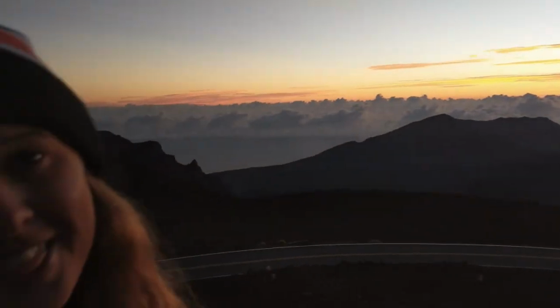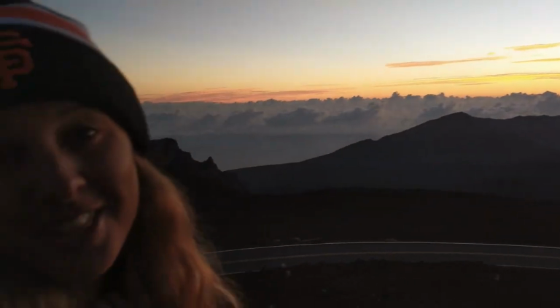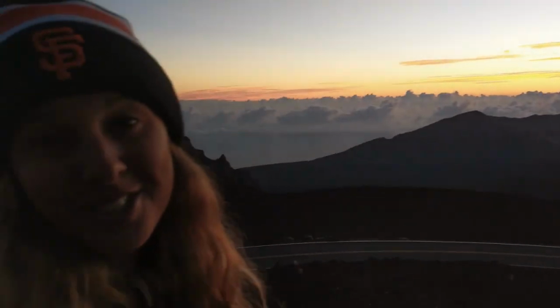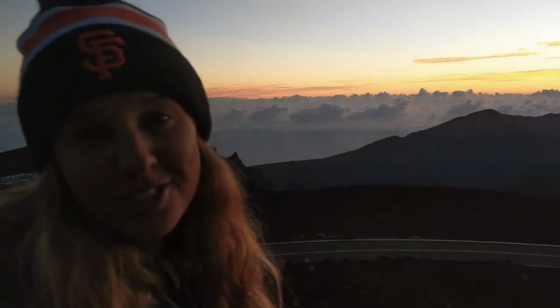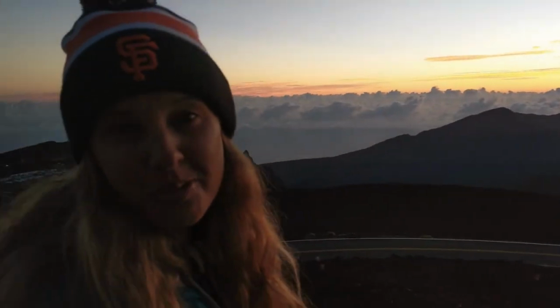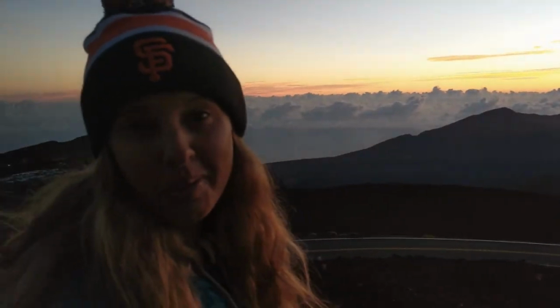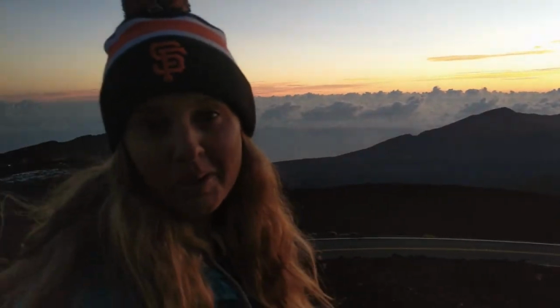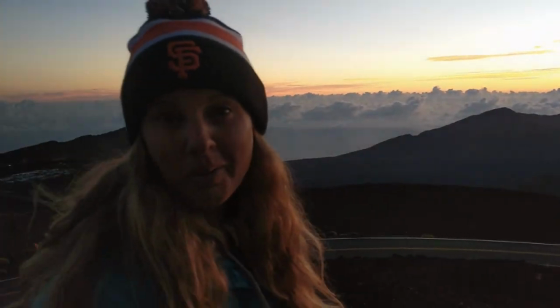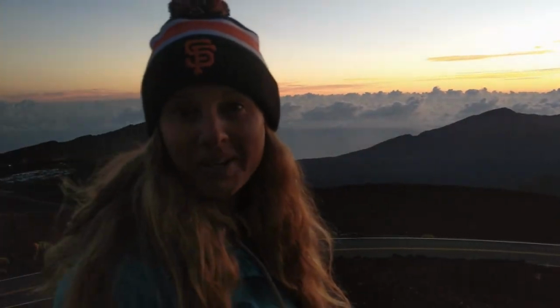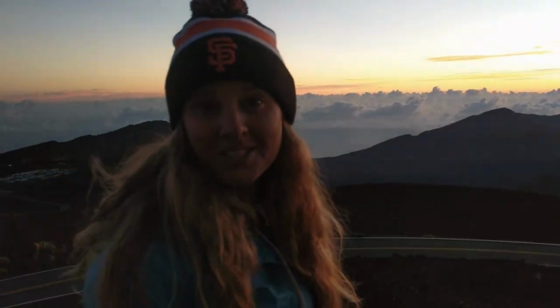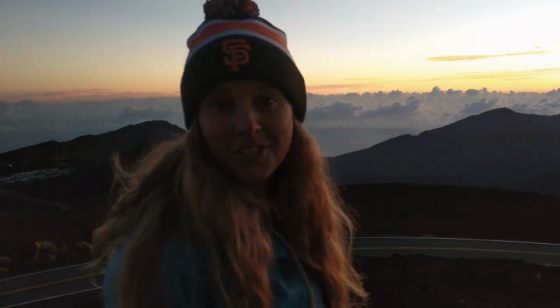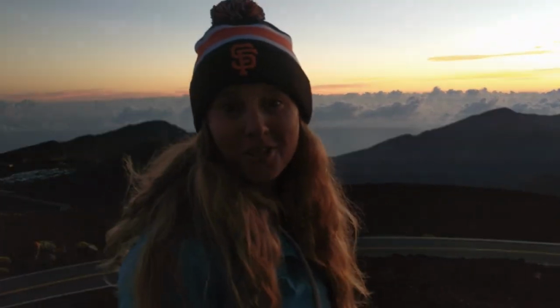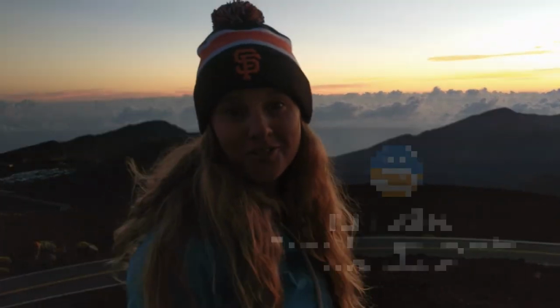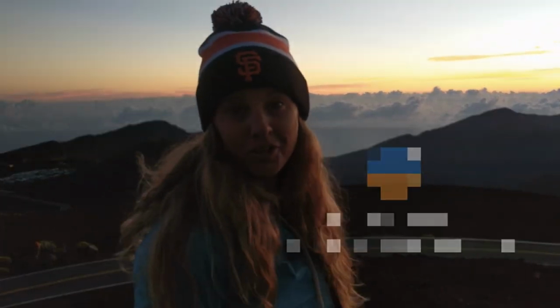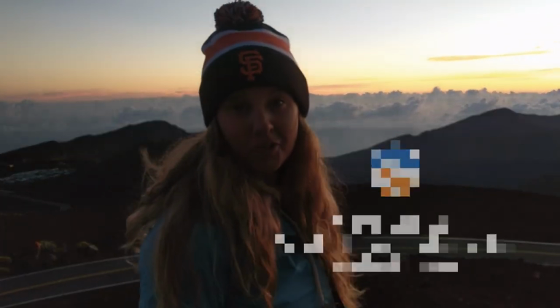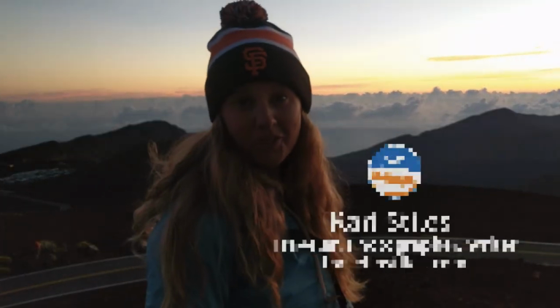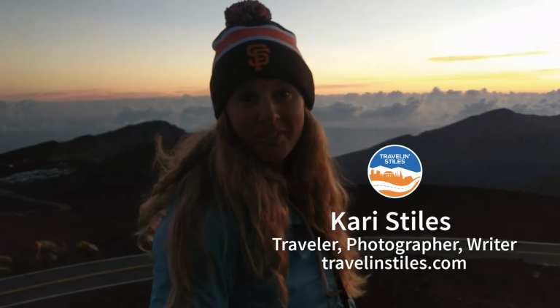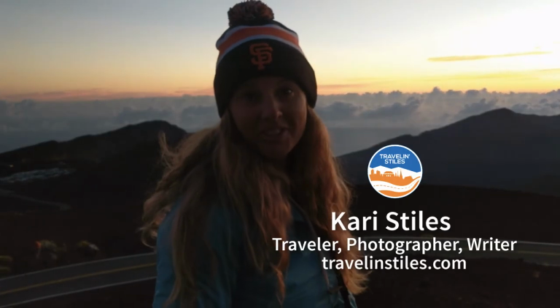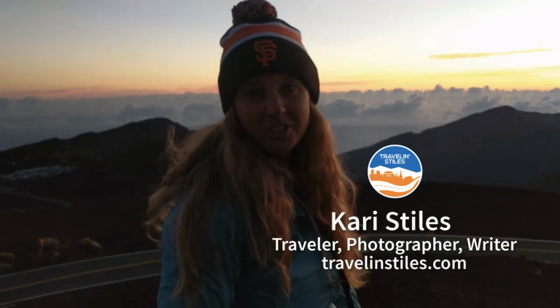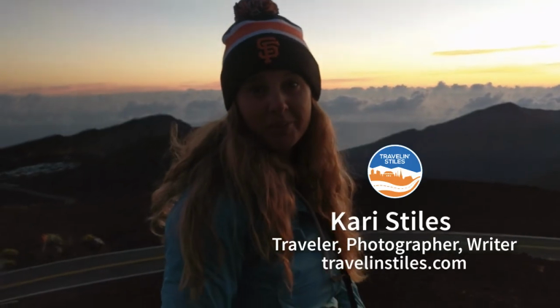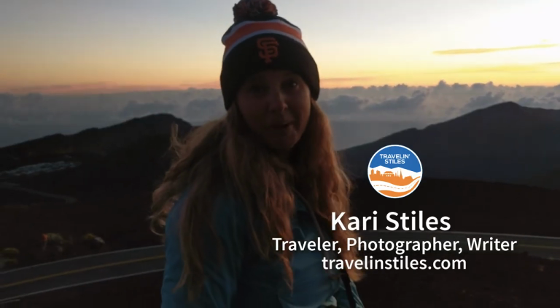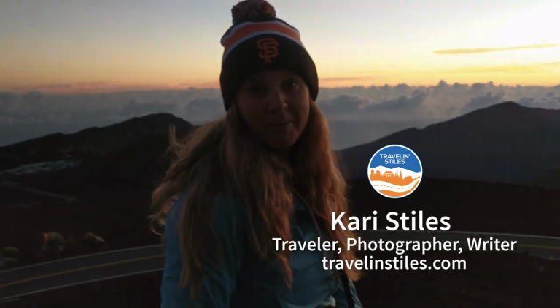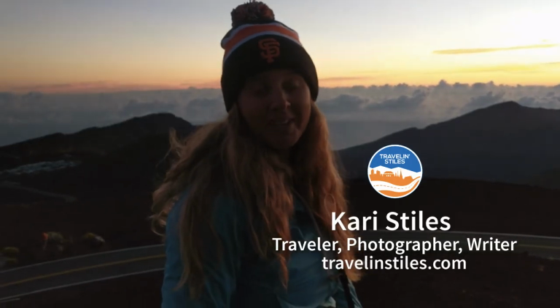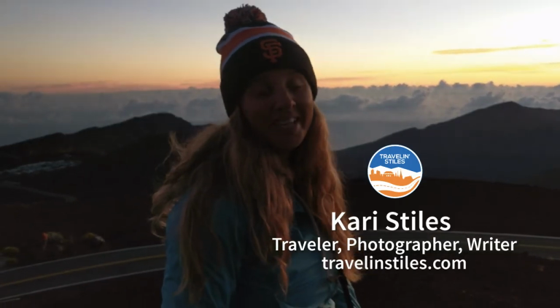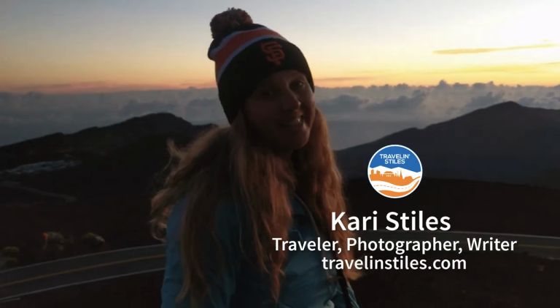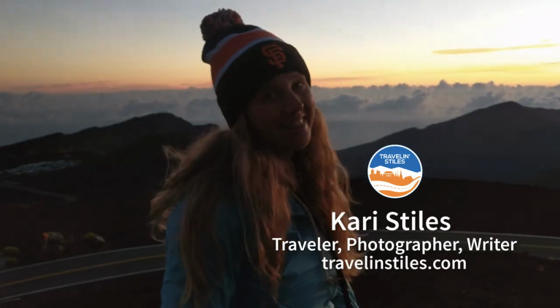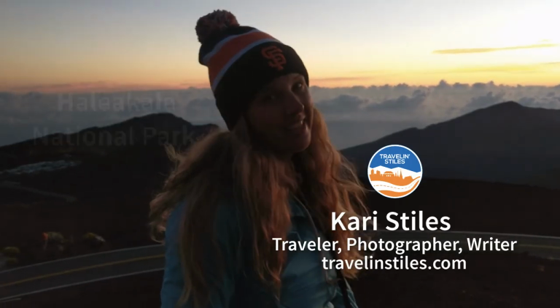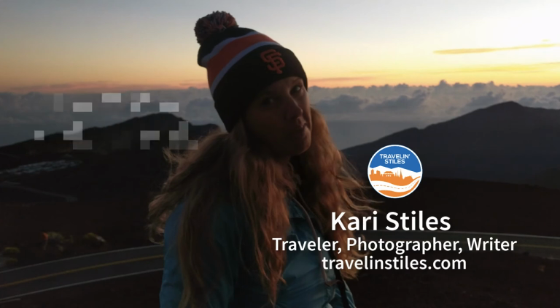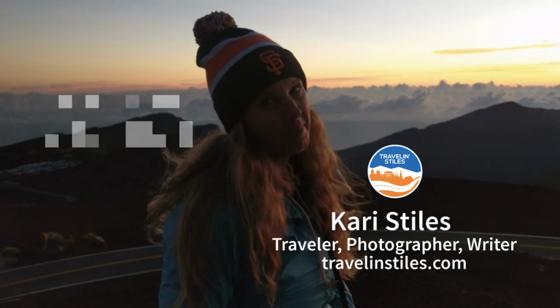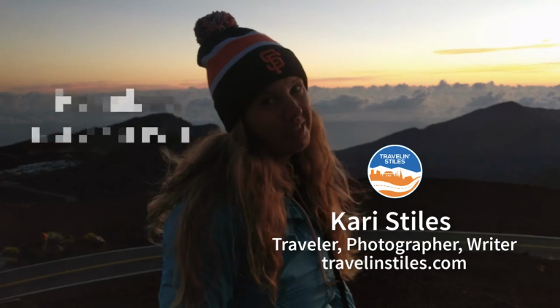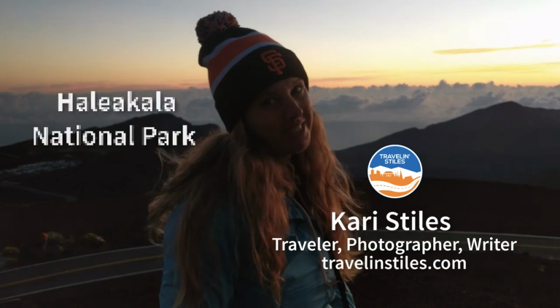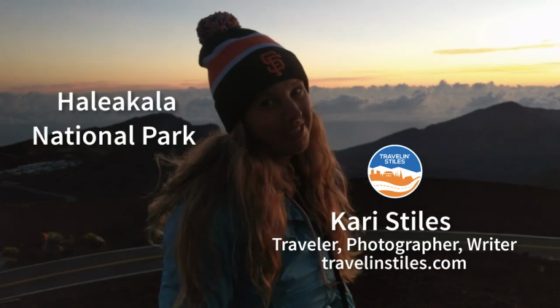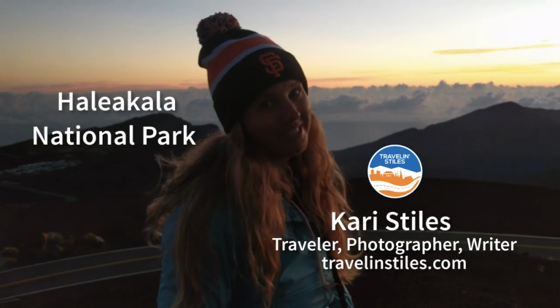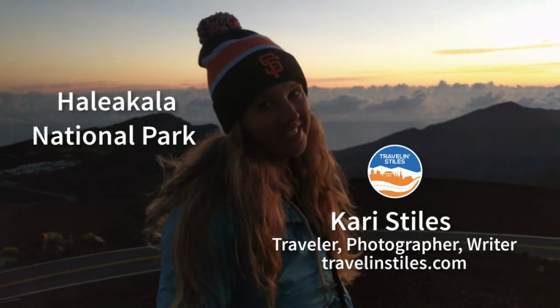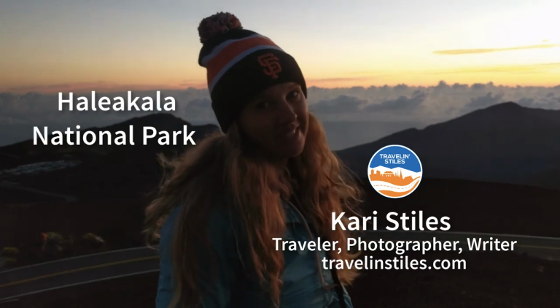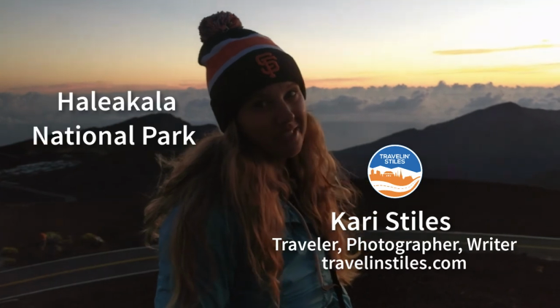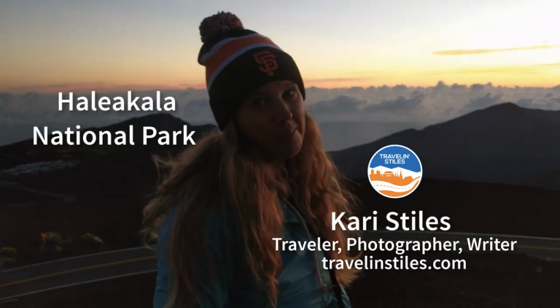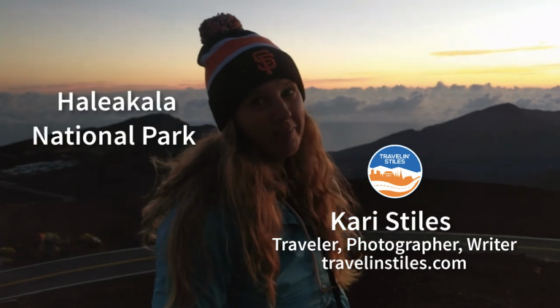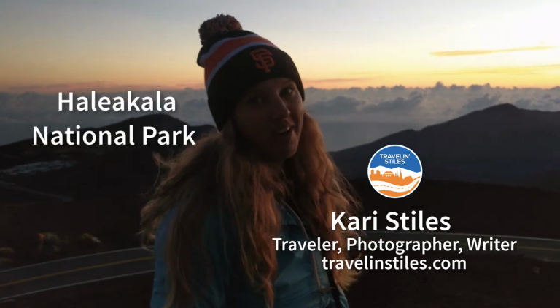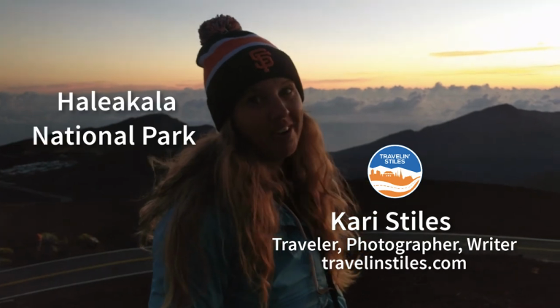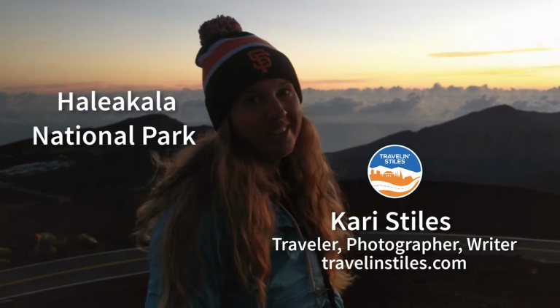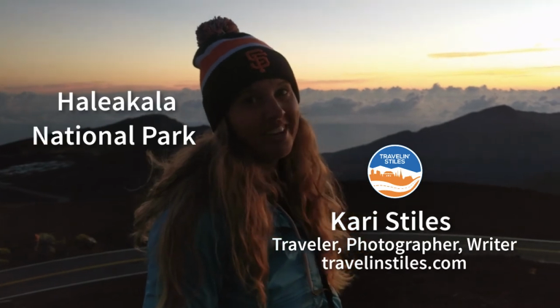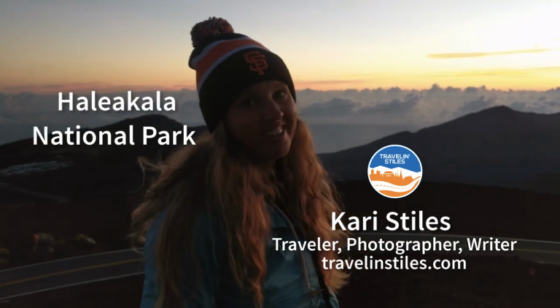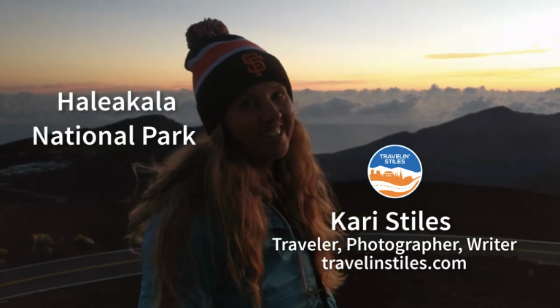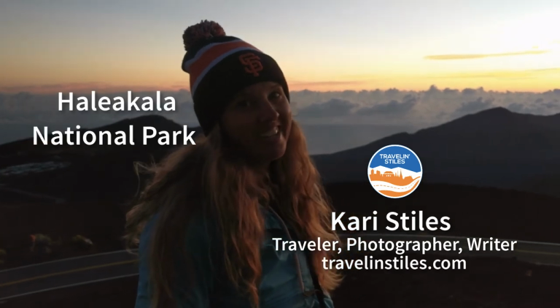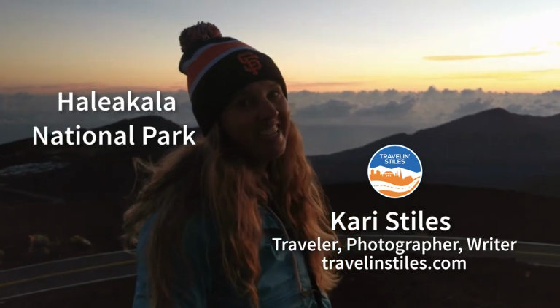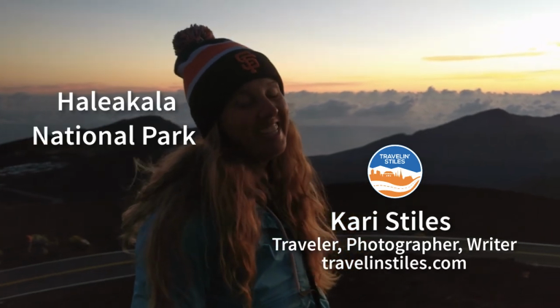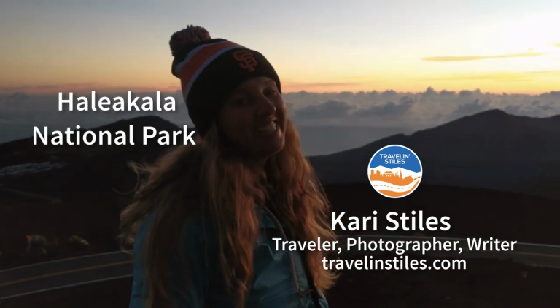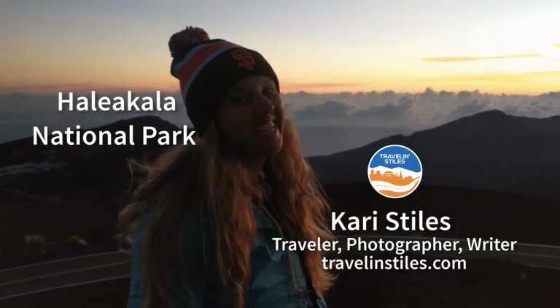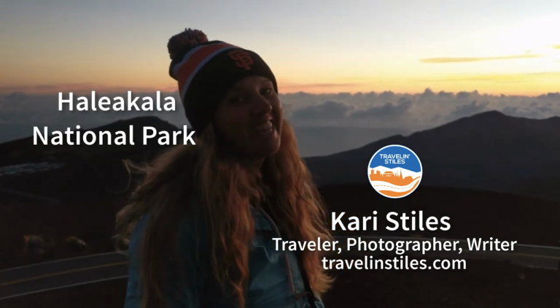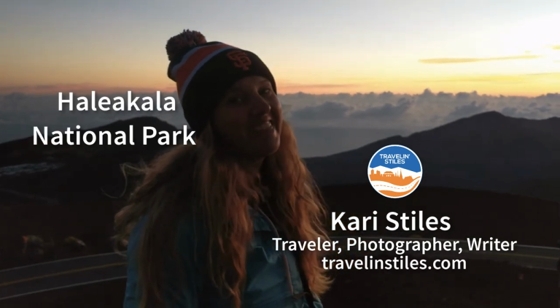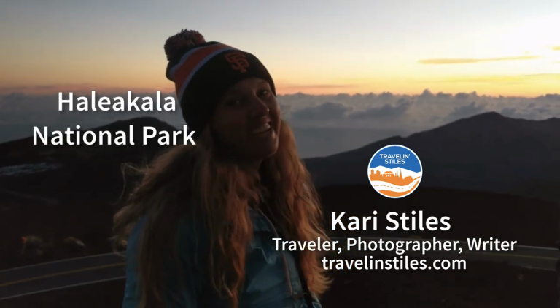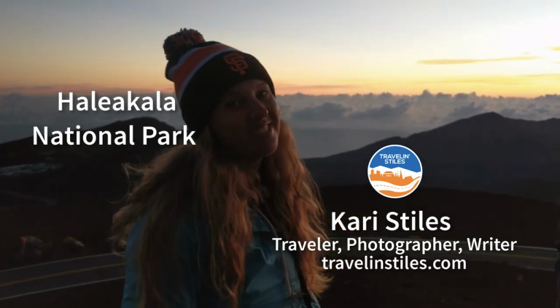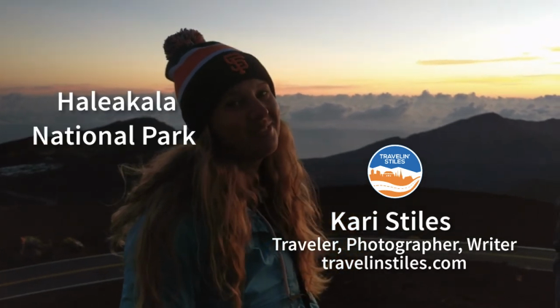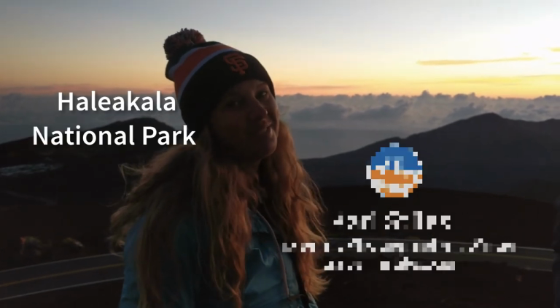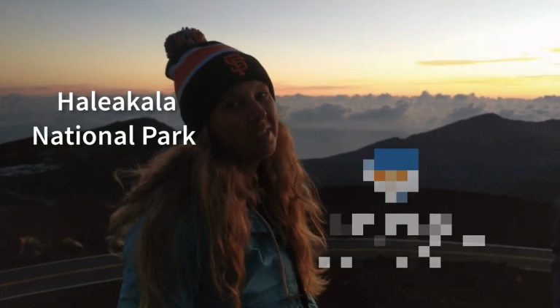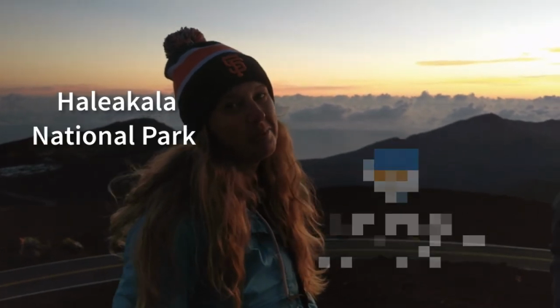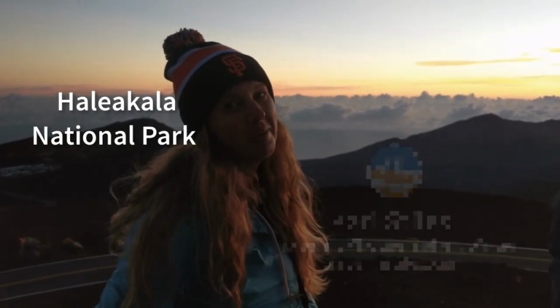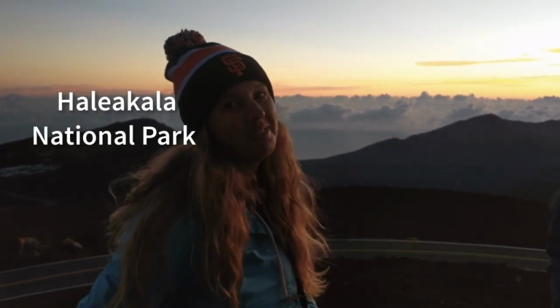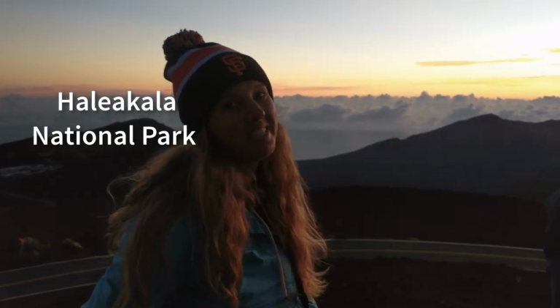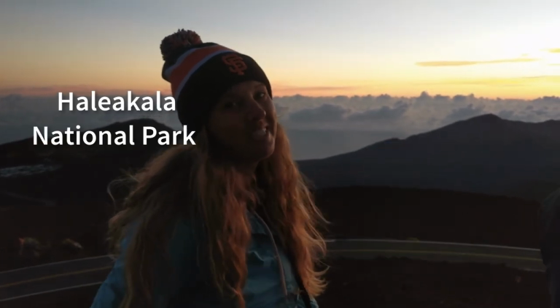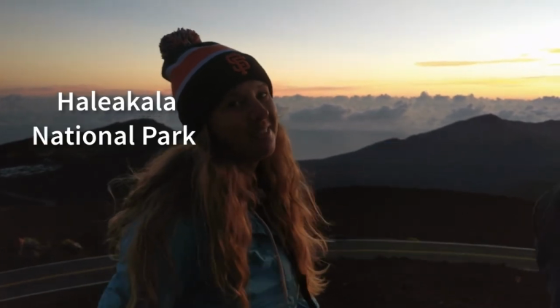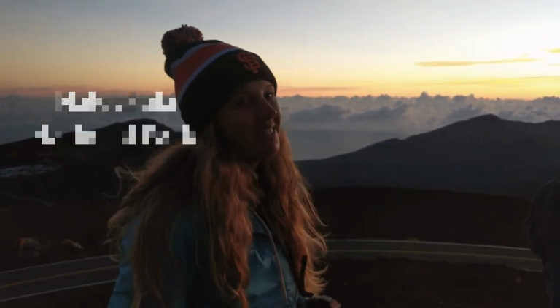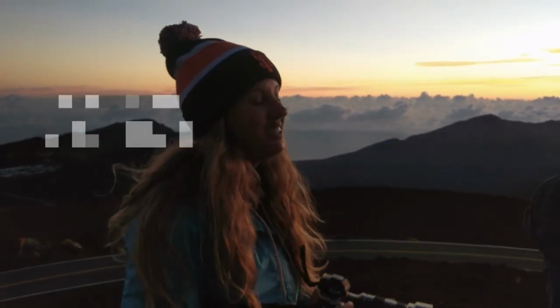There's no better way to start your photo adventure in Maui than the epic sunrise at the top of Haleakala, 10,000 feet above sea level.